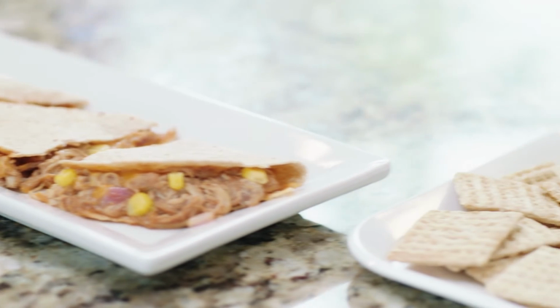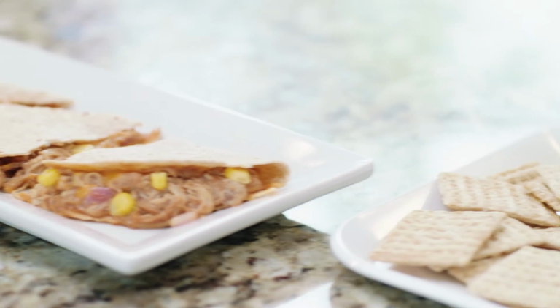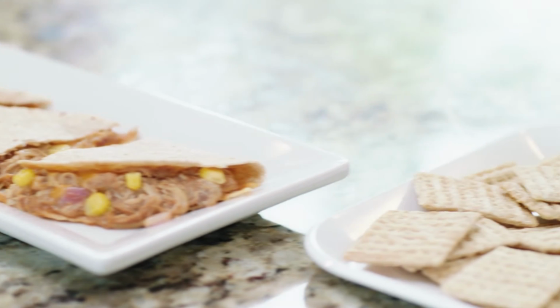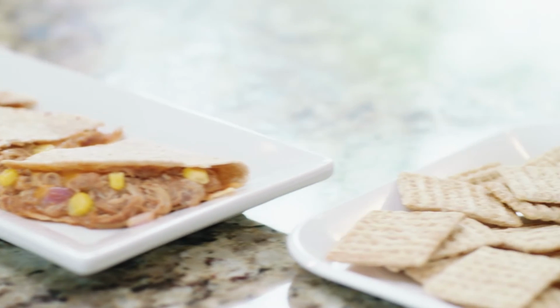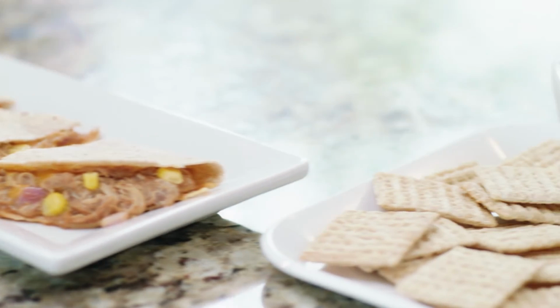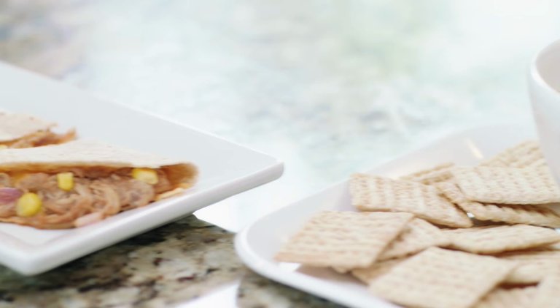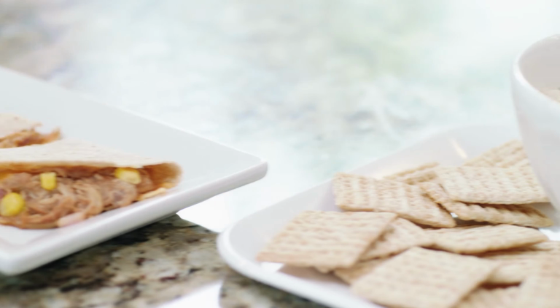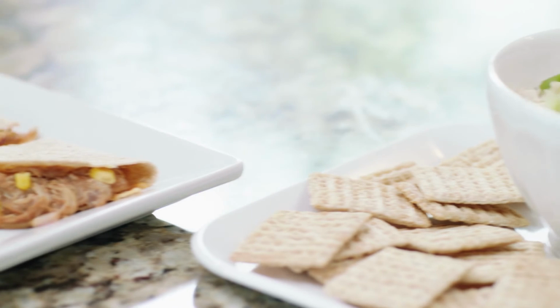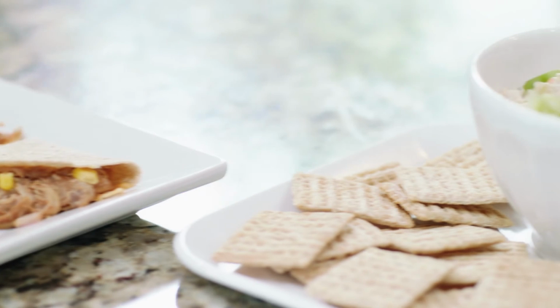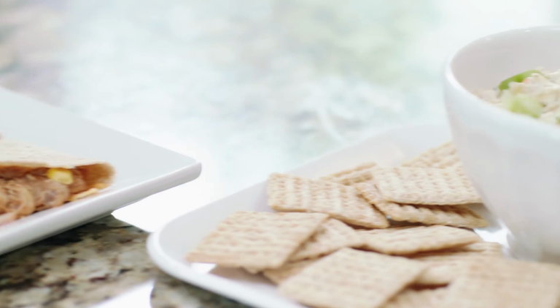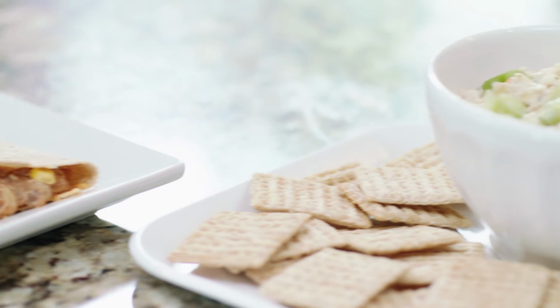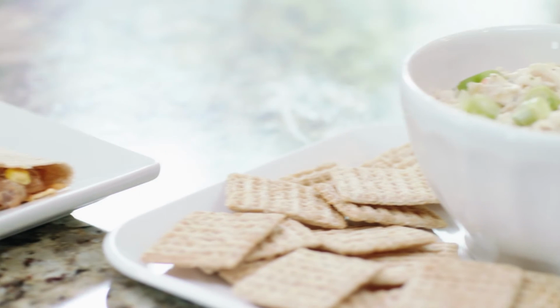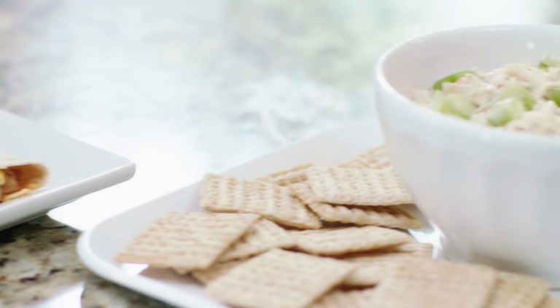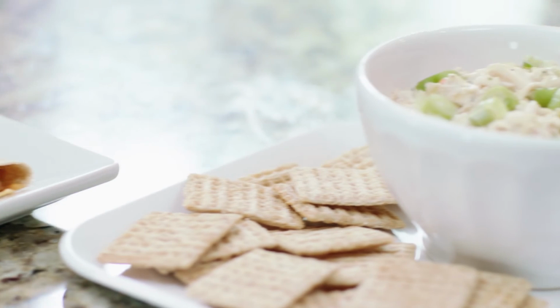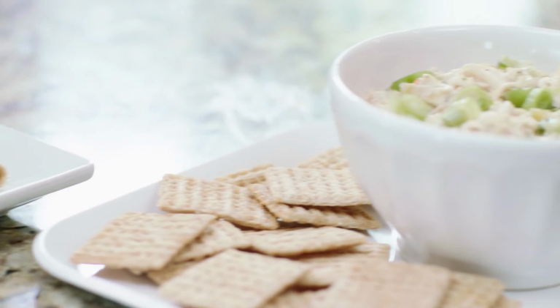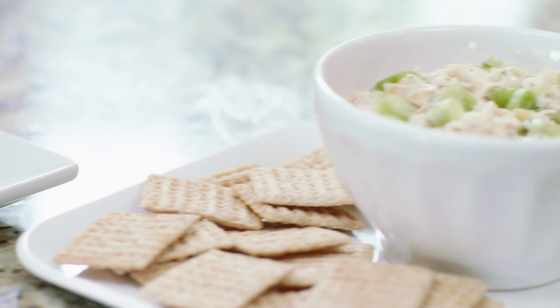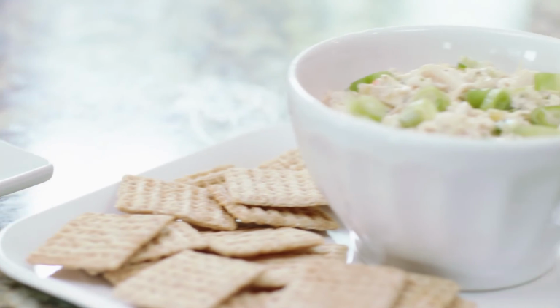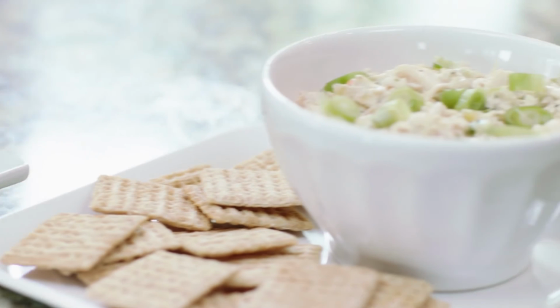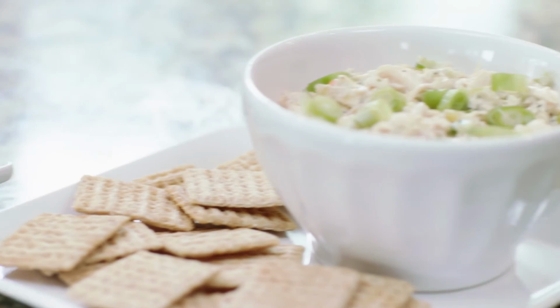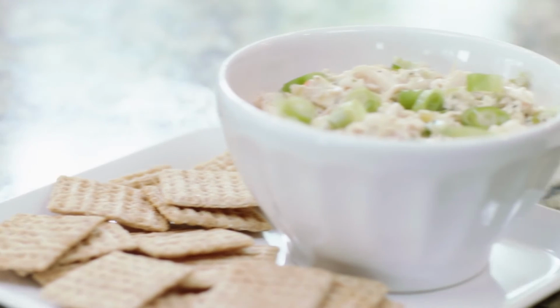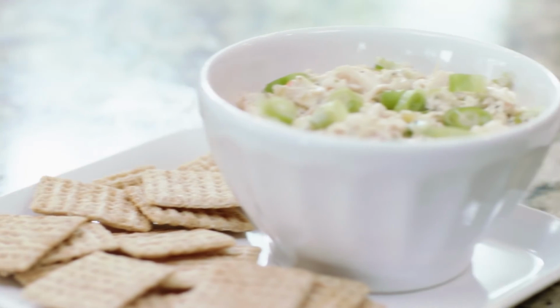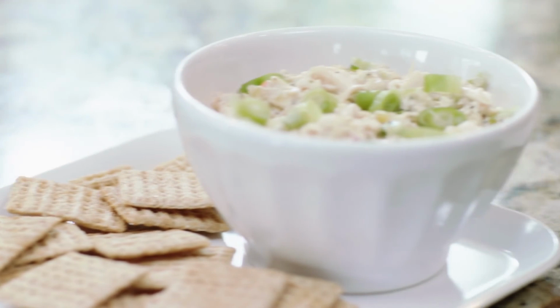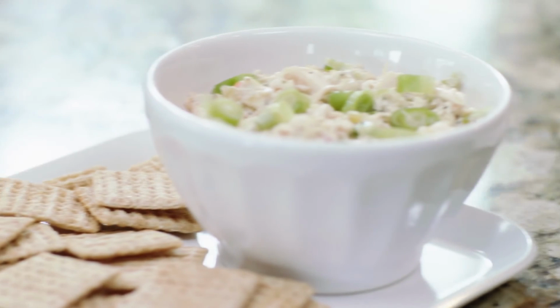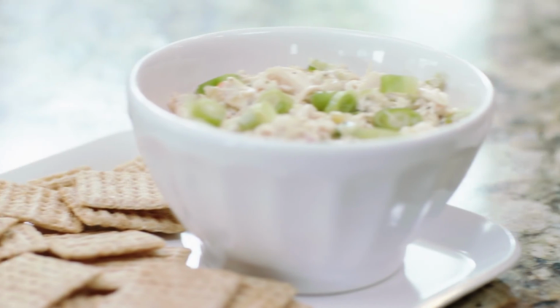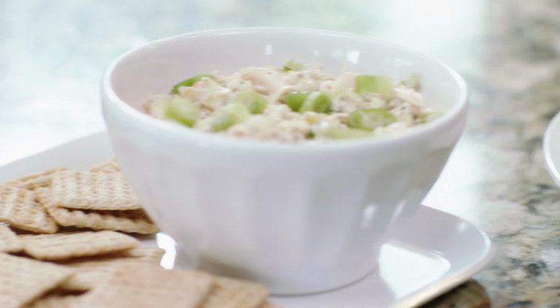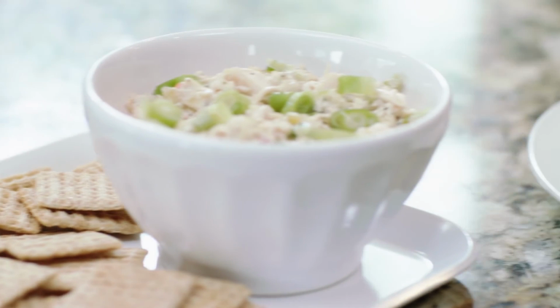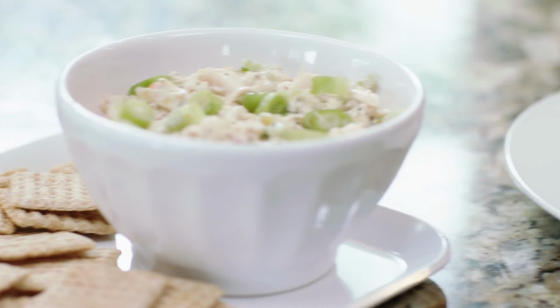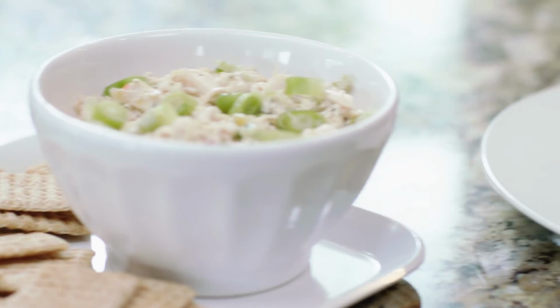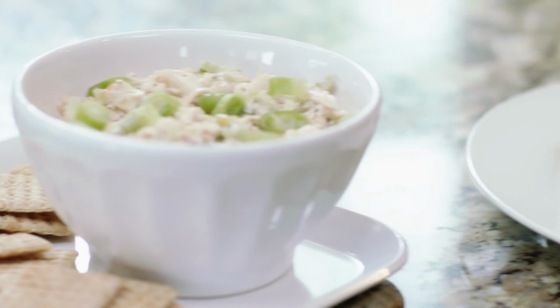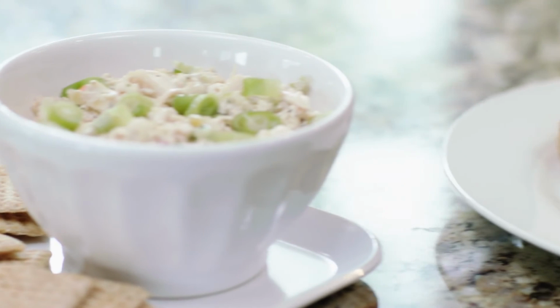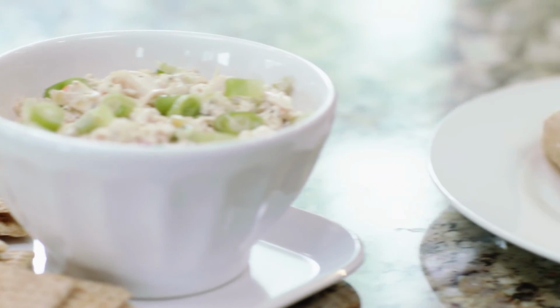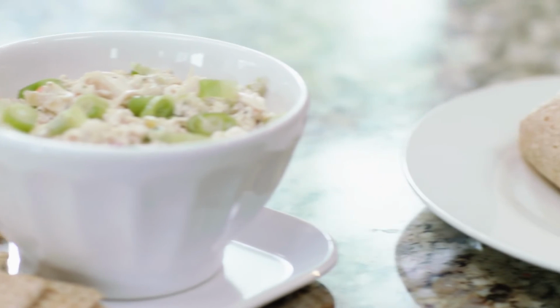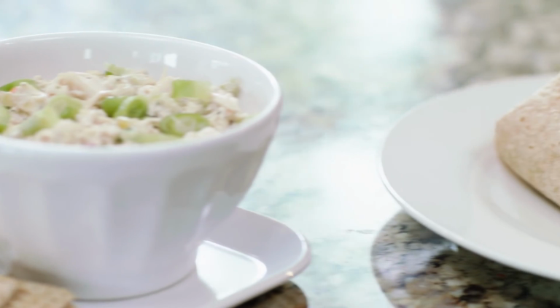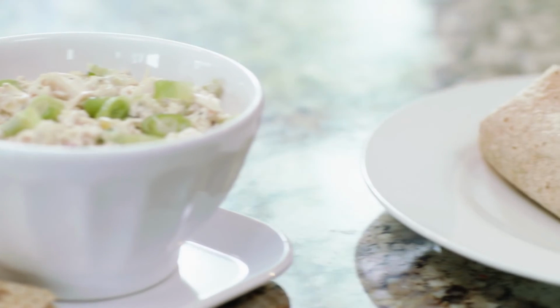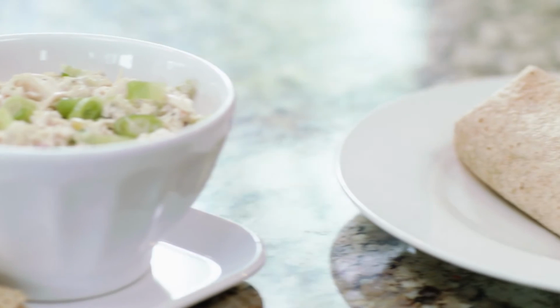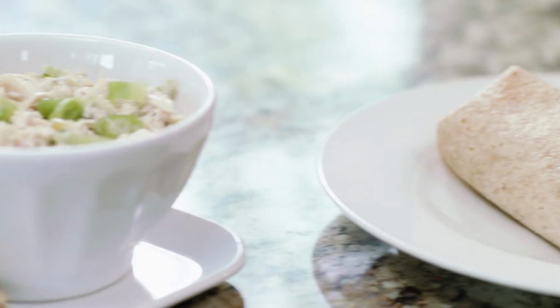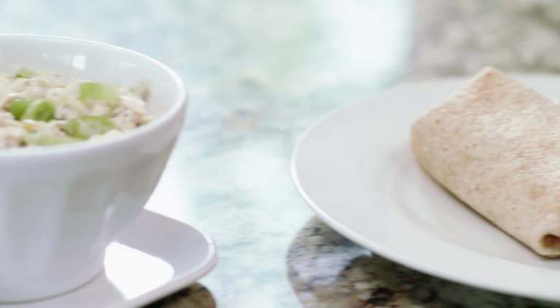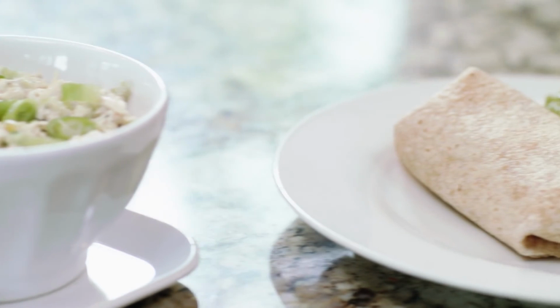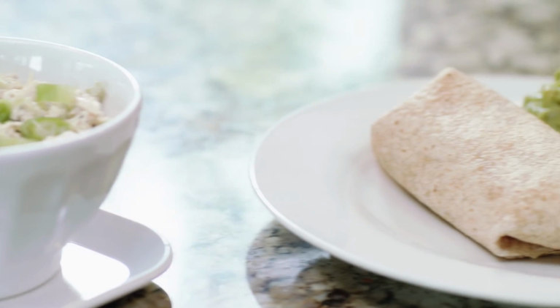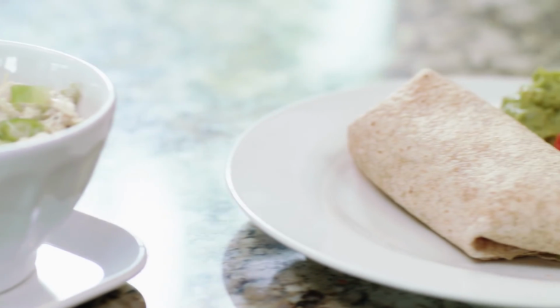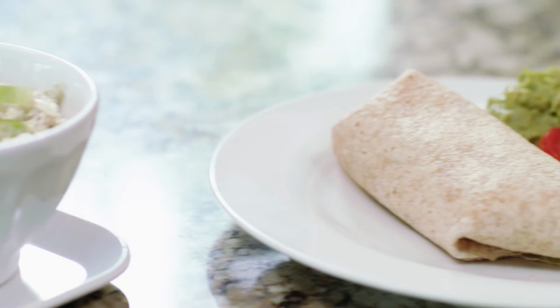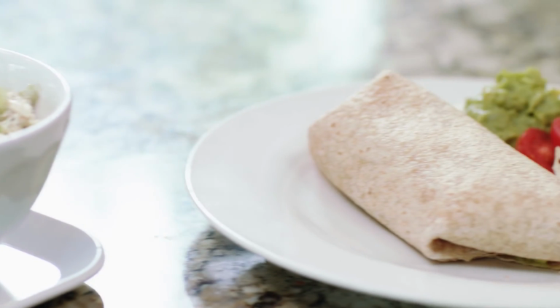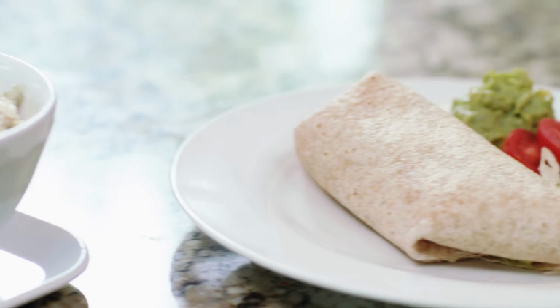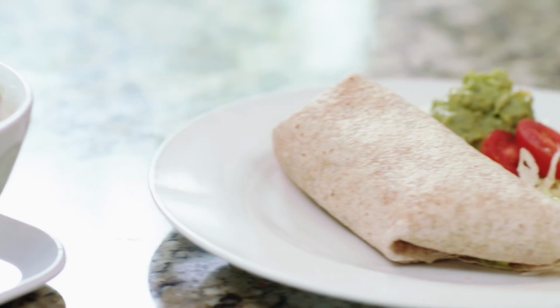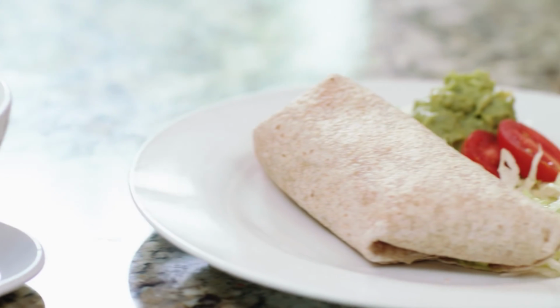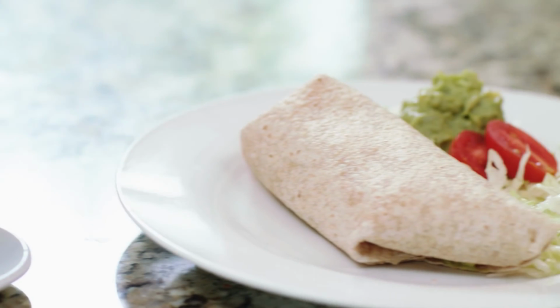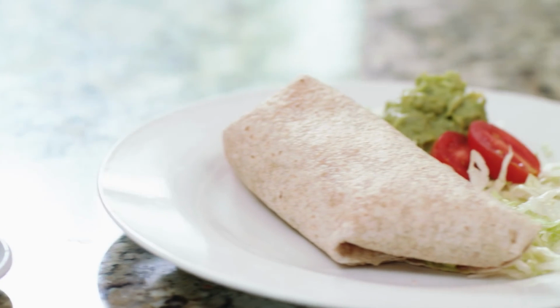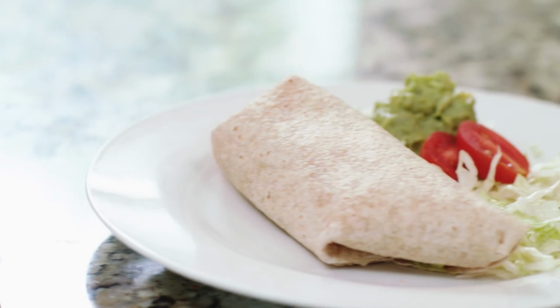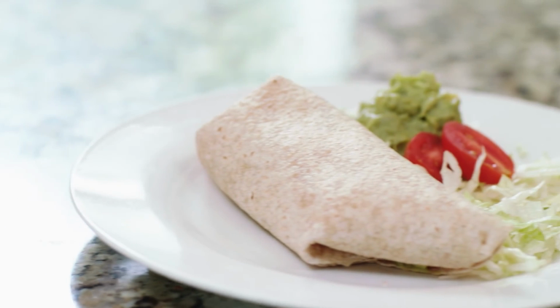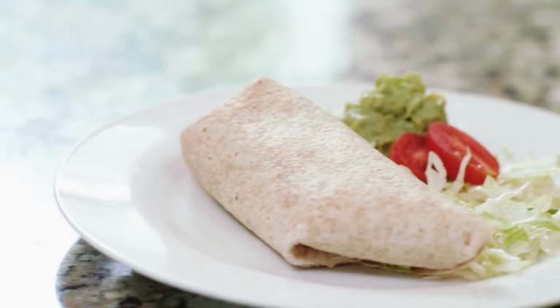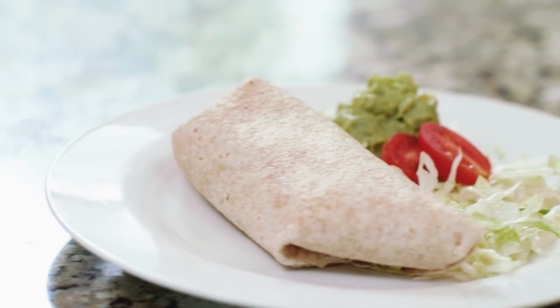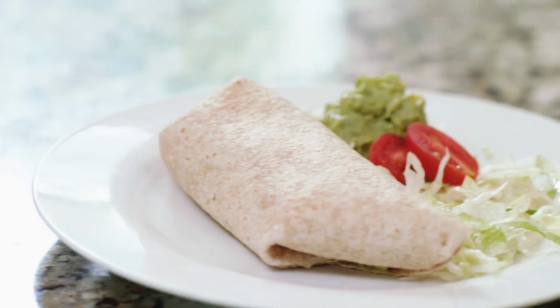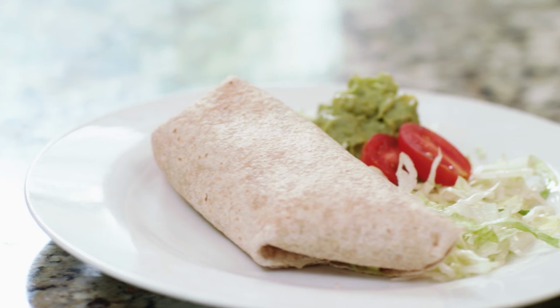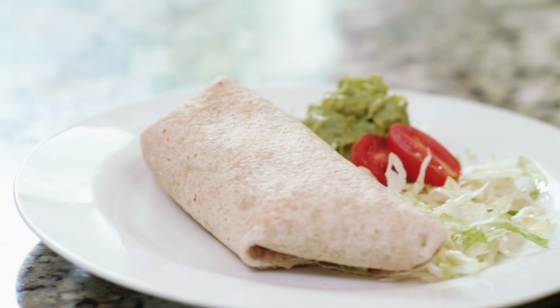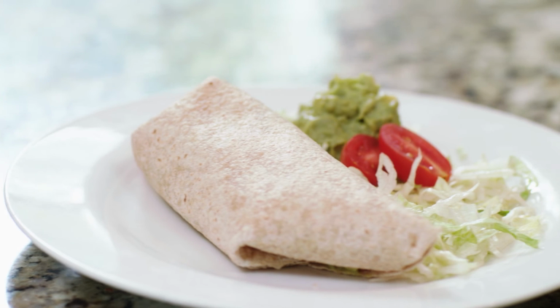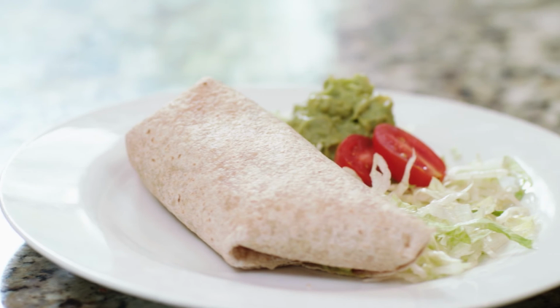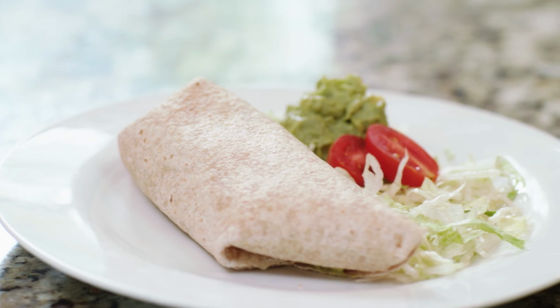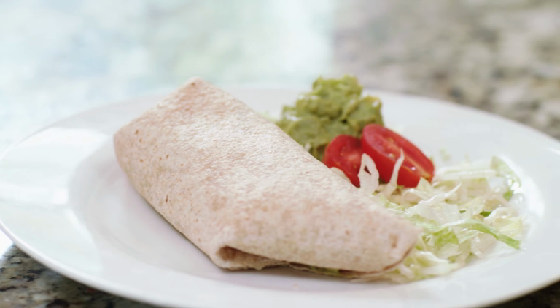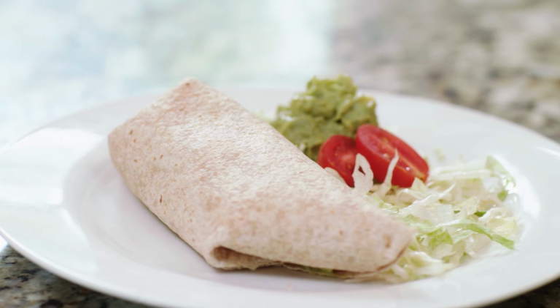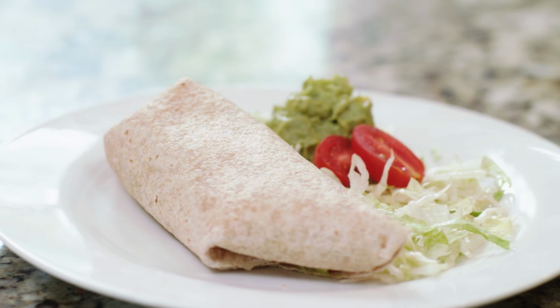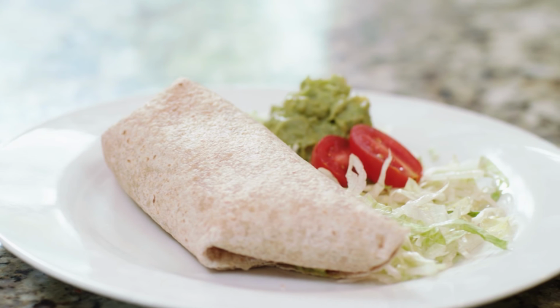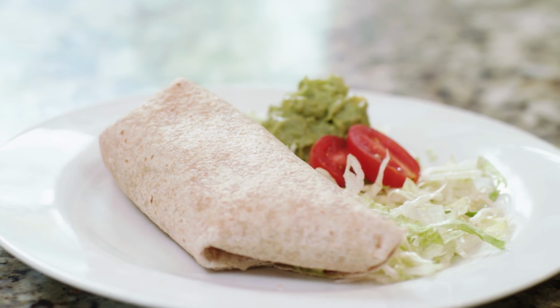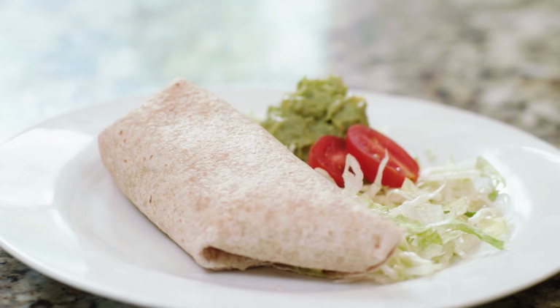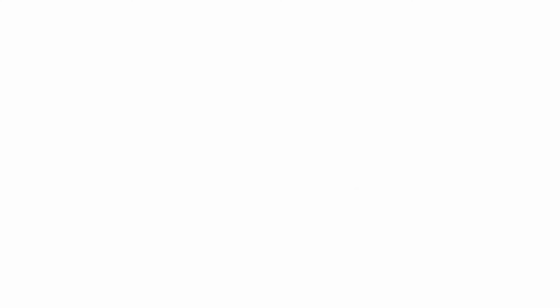For more recipes and easy meal planning ideas, visit produceforkids.com. For more episodes, visit nature-ato.com.